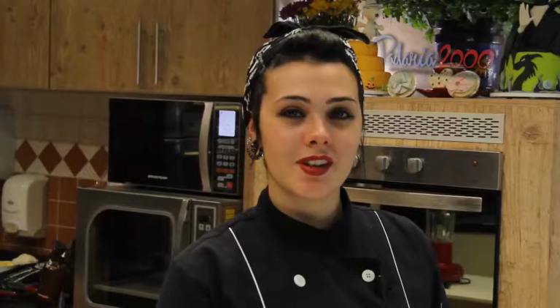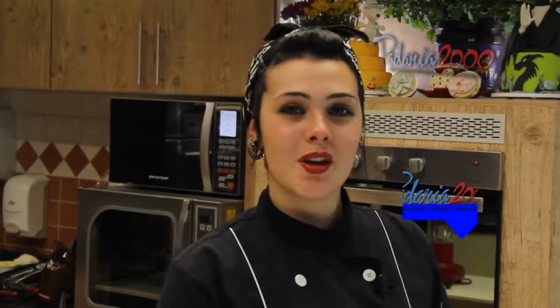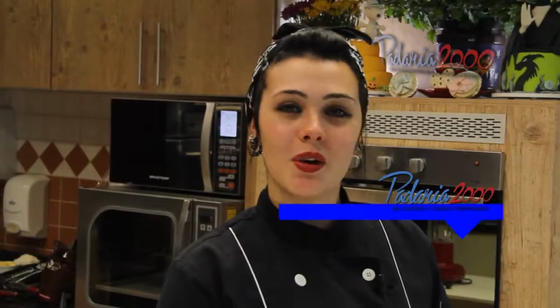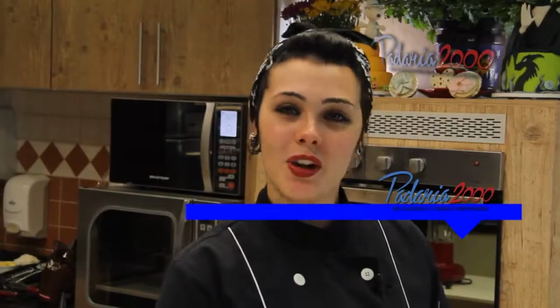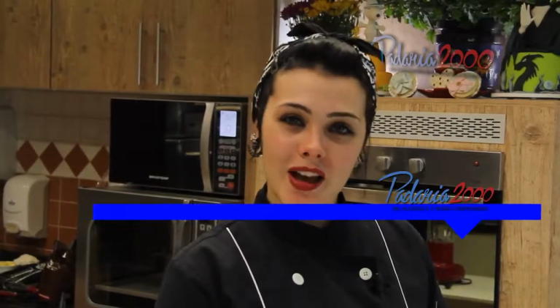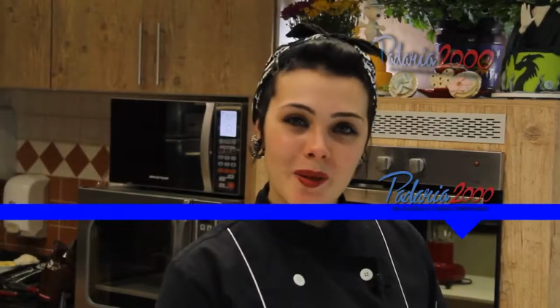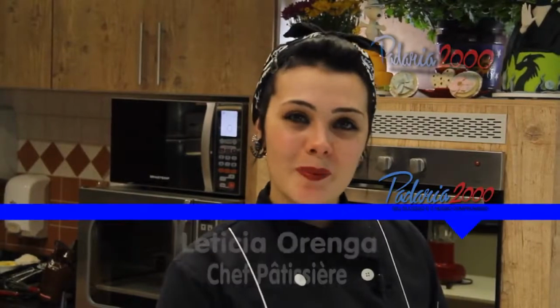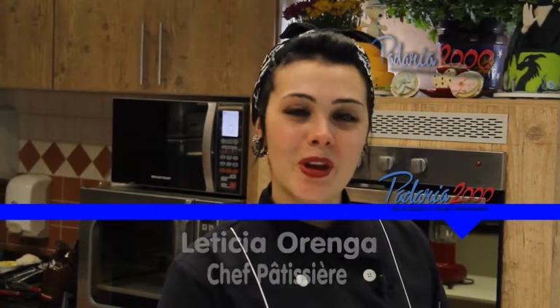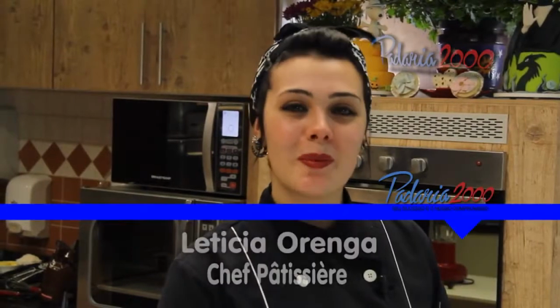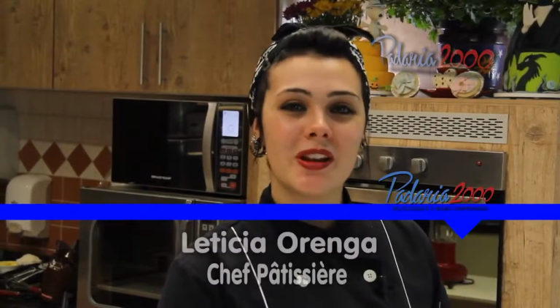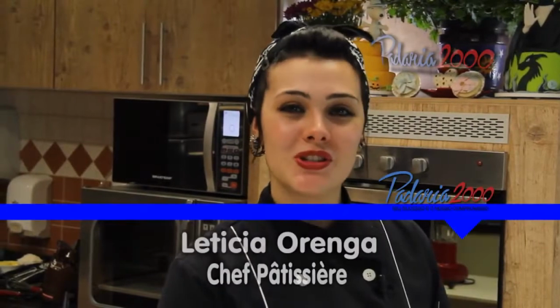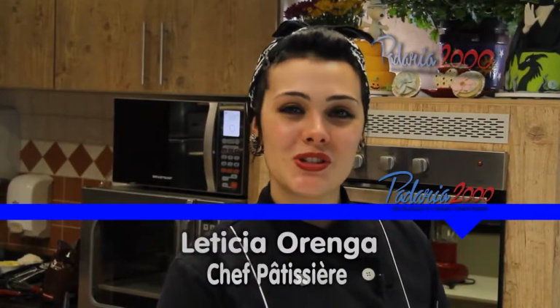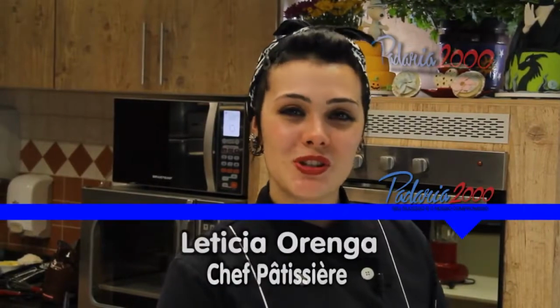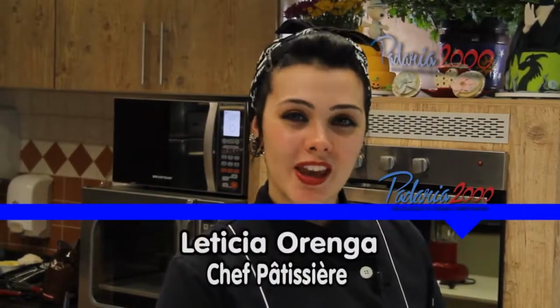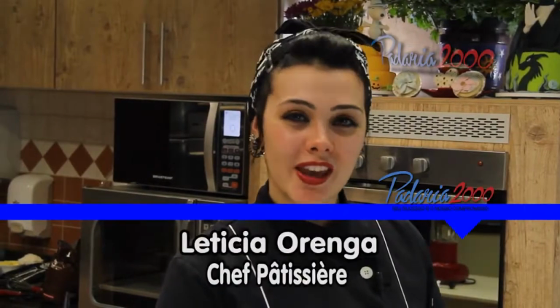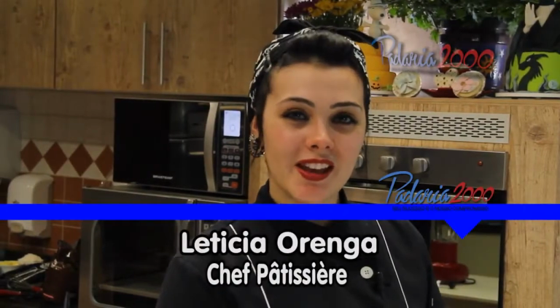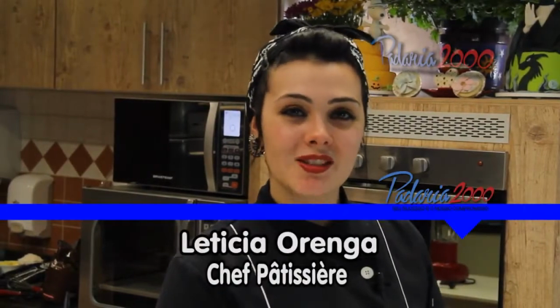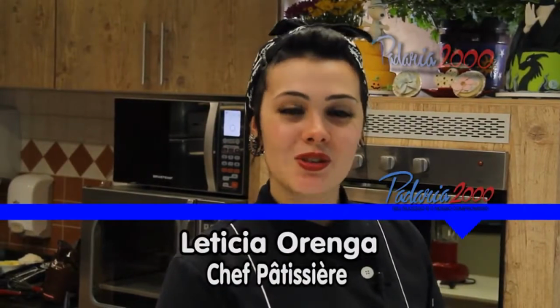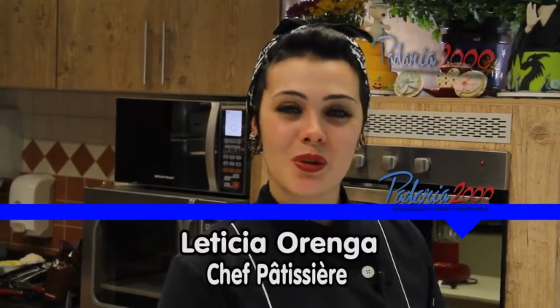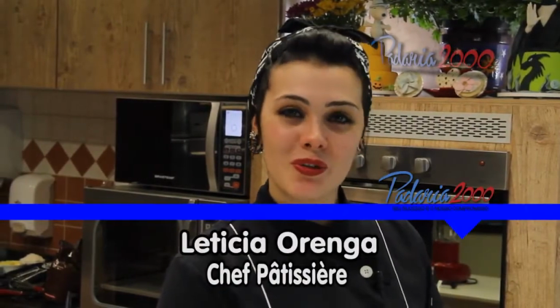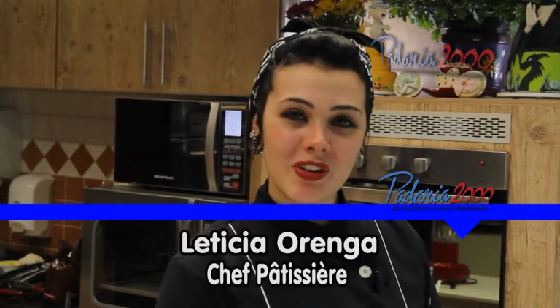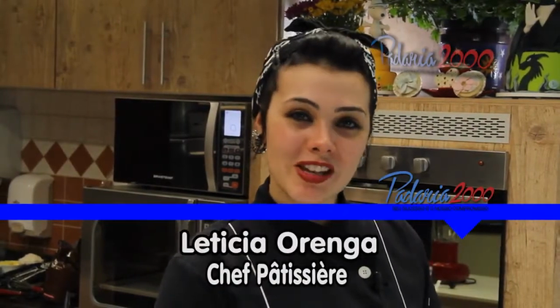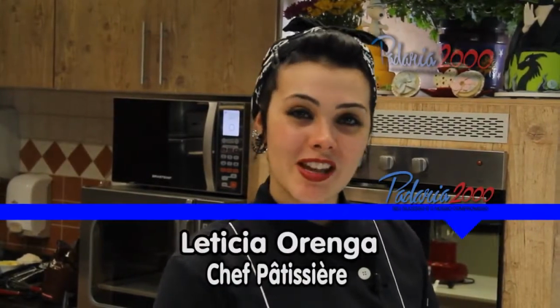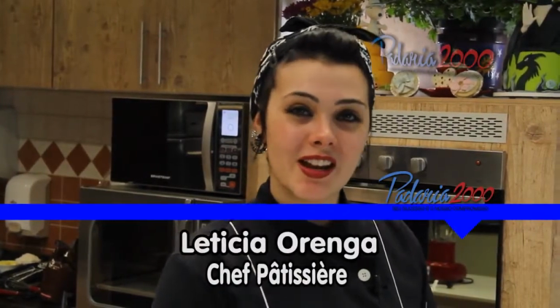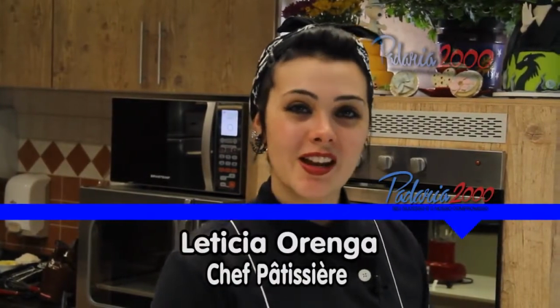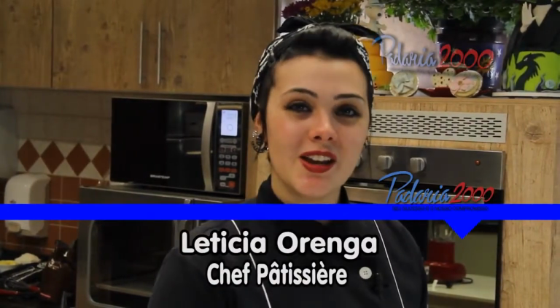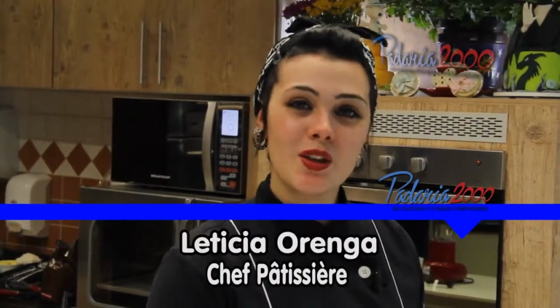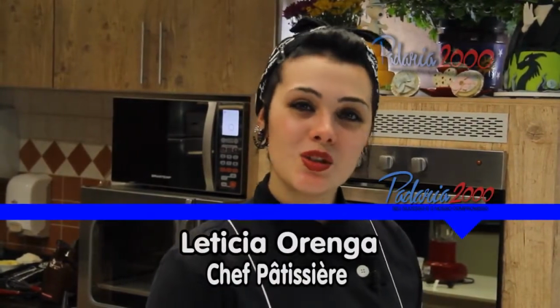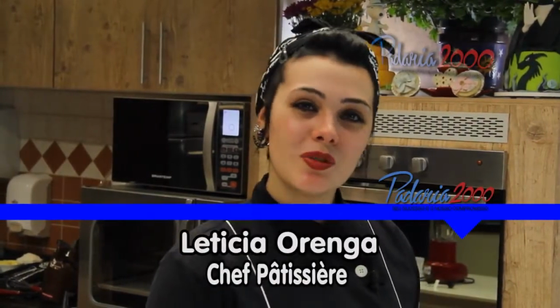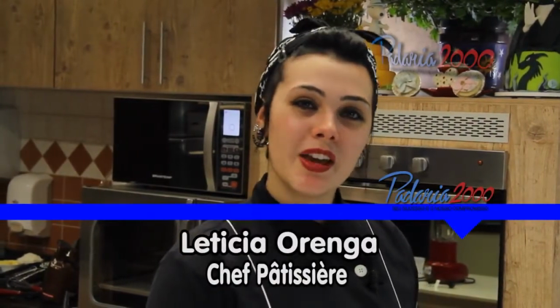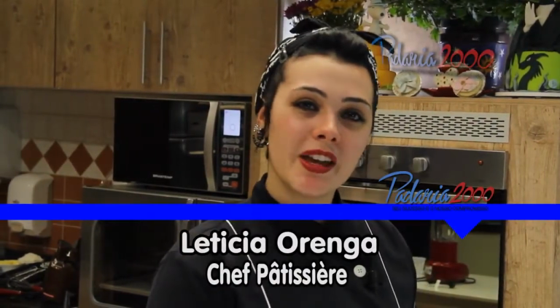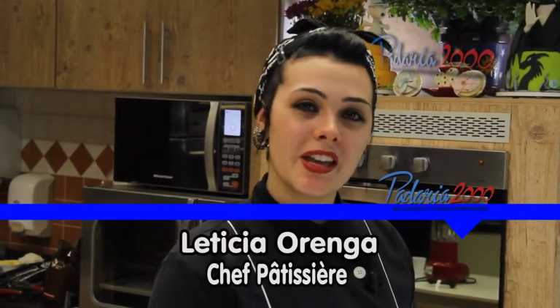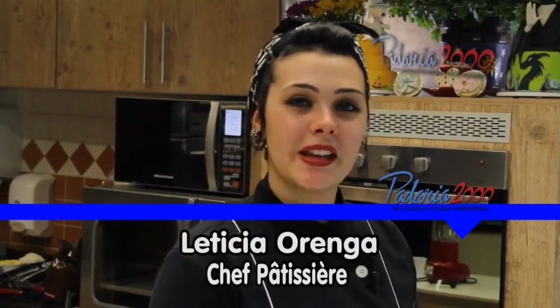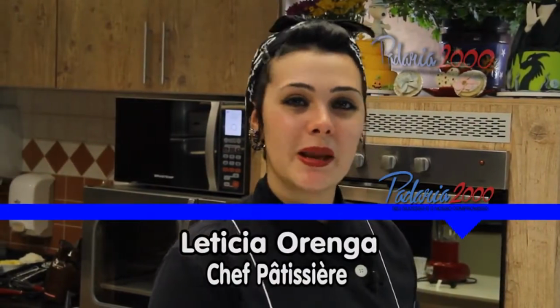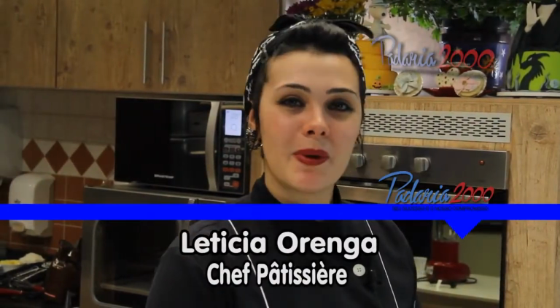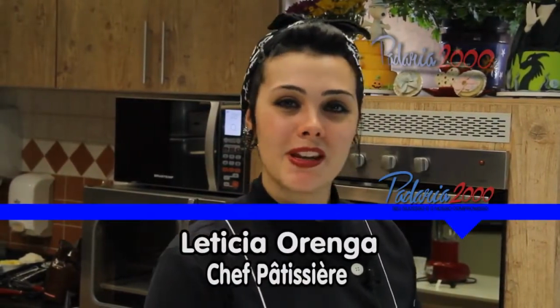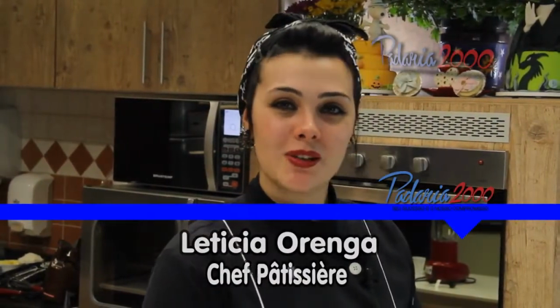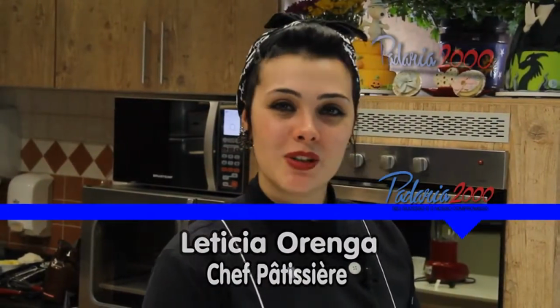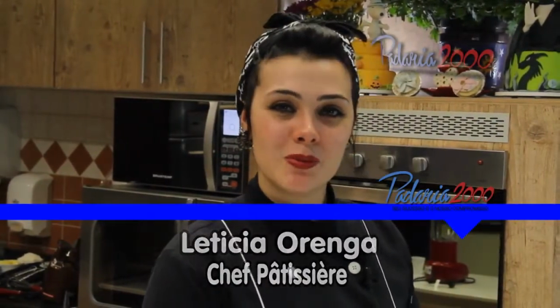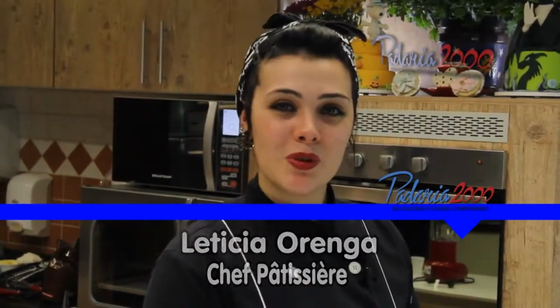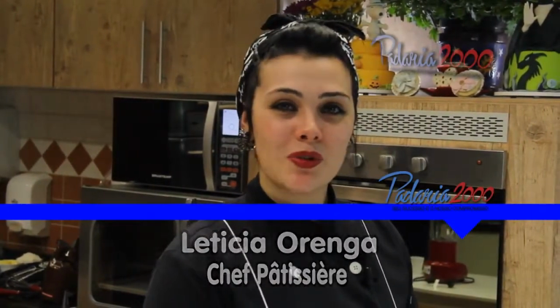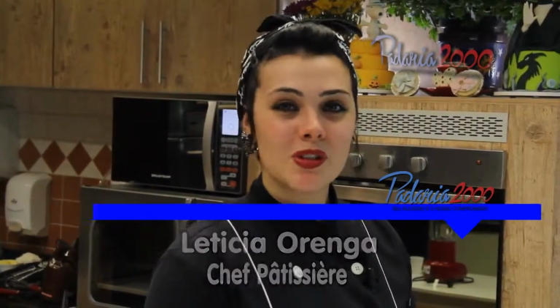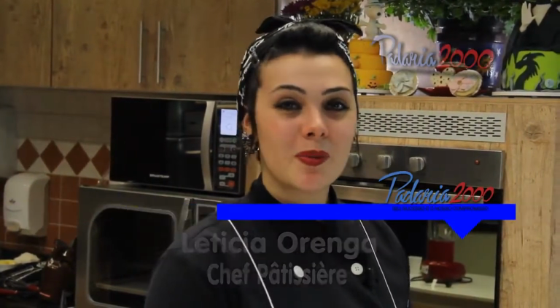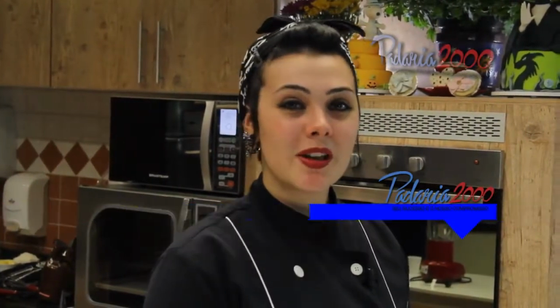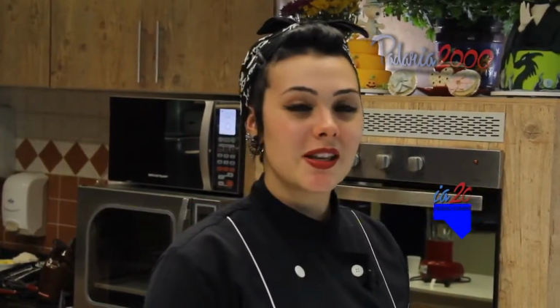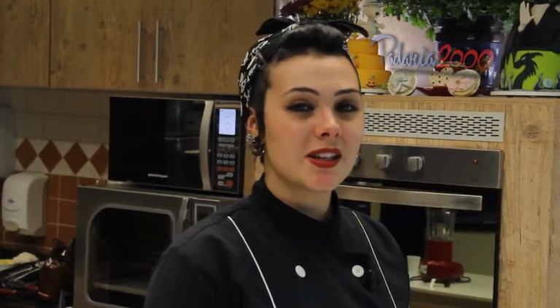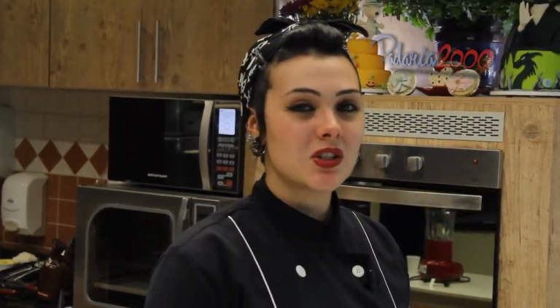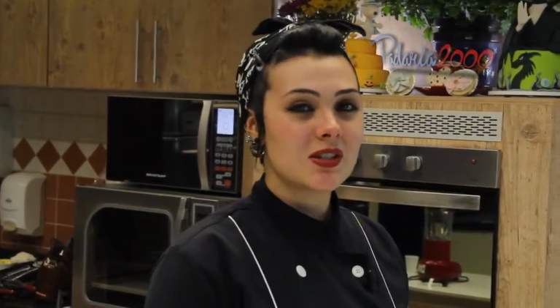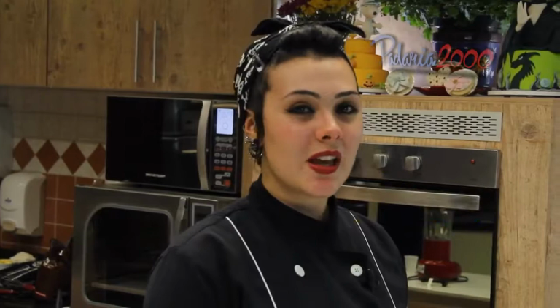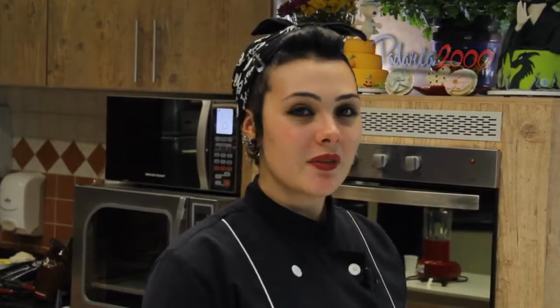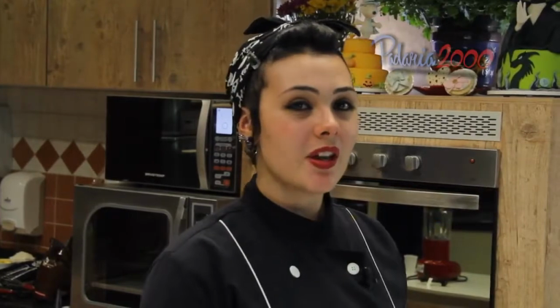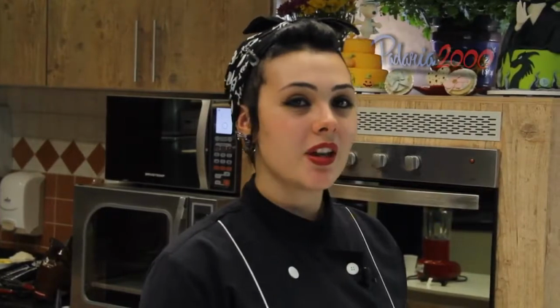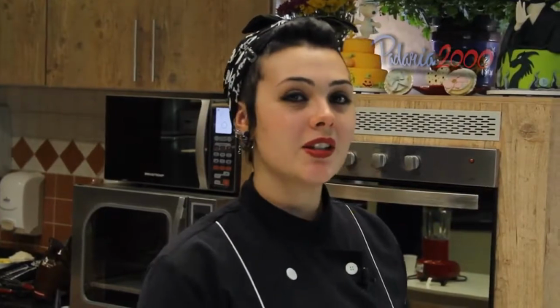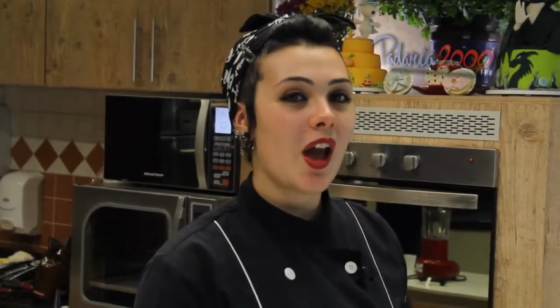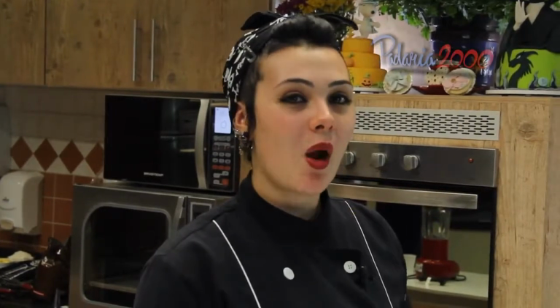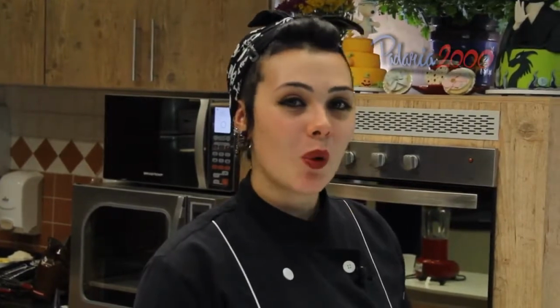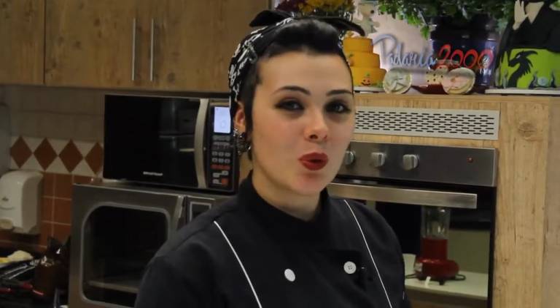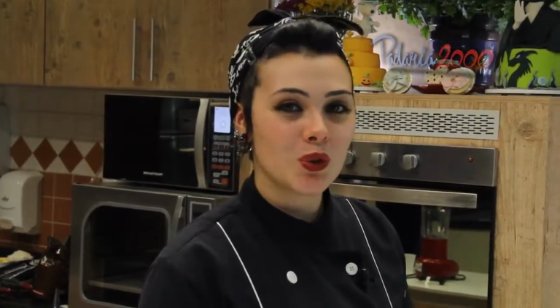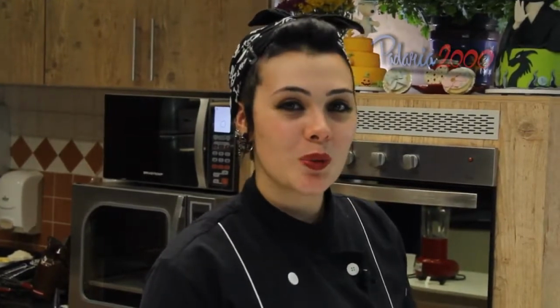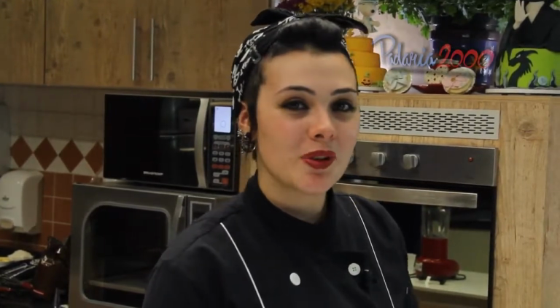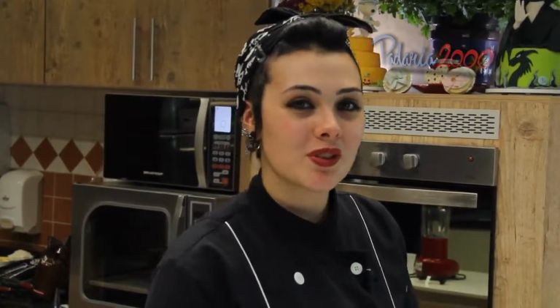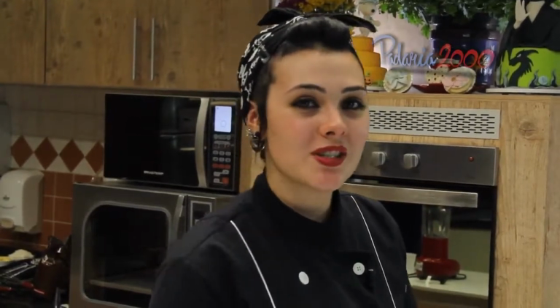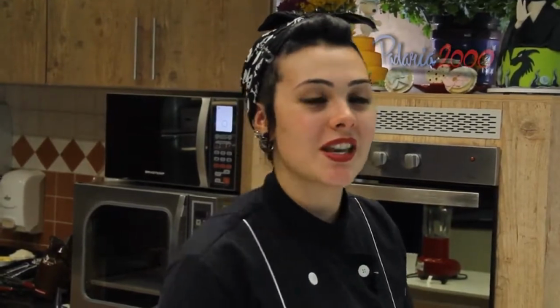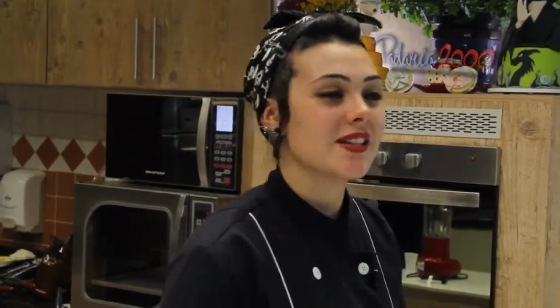Olá, meu nome é Letícia Orega, sou confeiteira e hoje eu vim aqui na Padaria 2000 fazer uma receita de Savarin ao Cointreau para vocês.